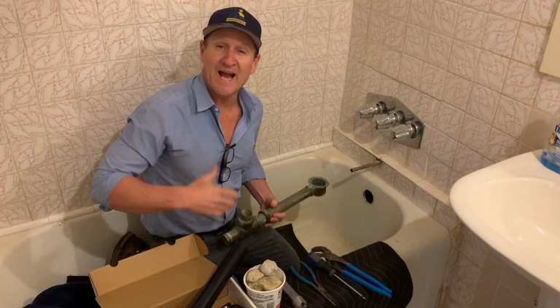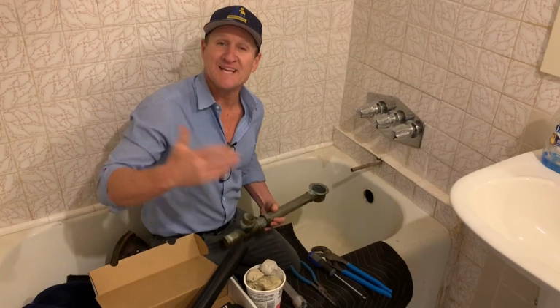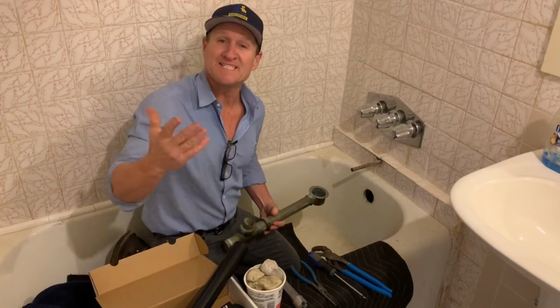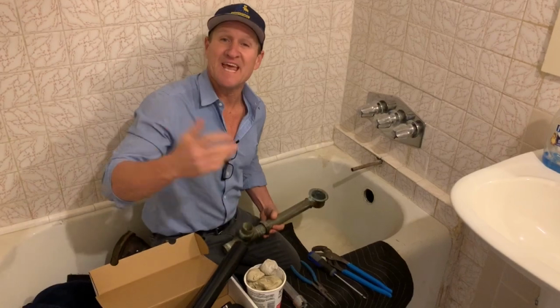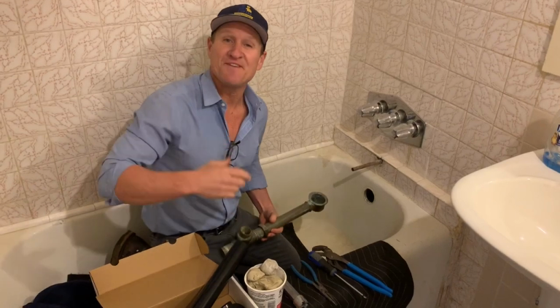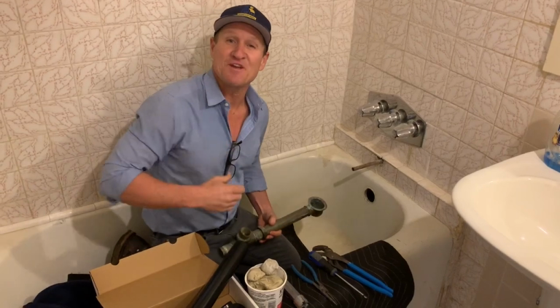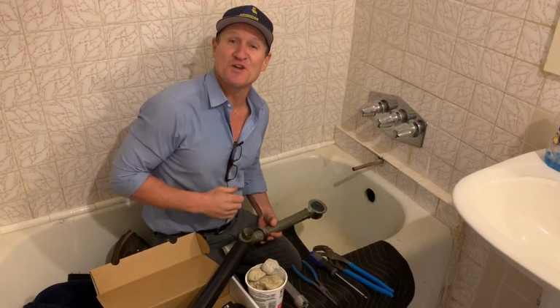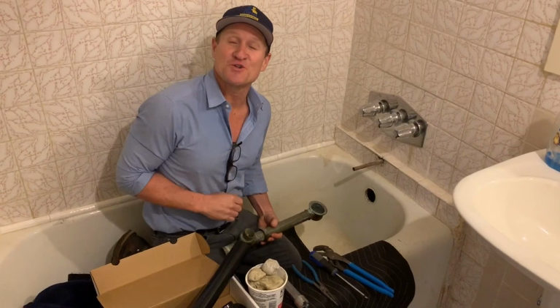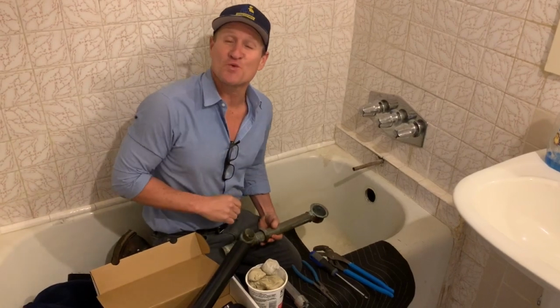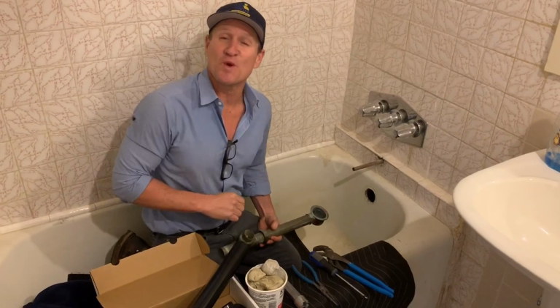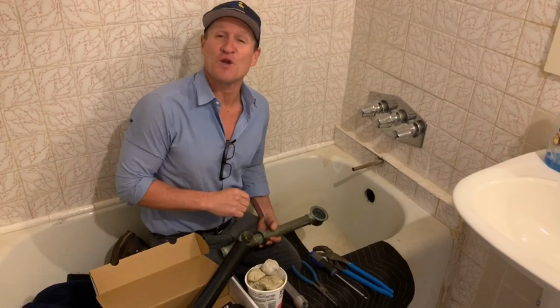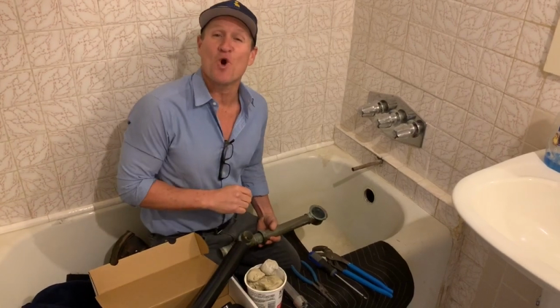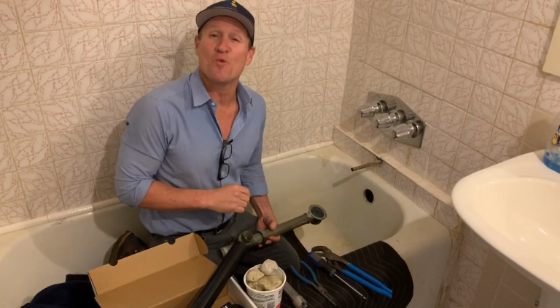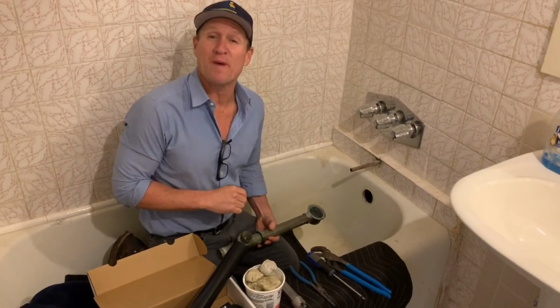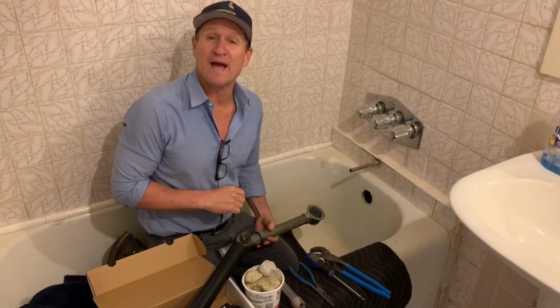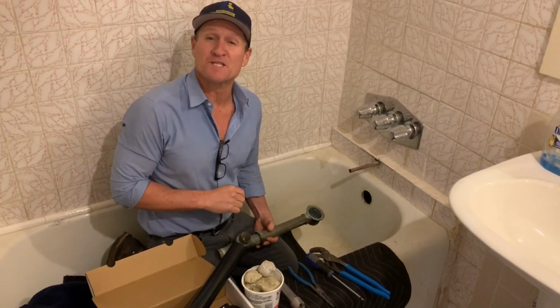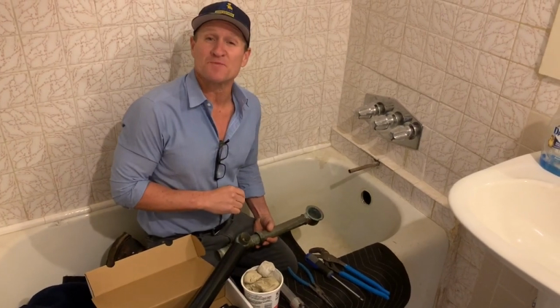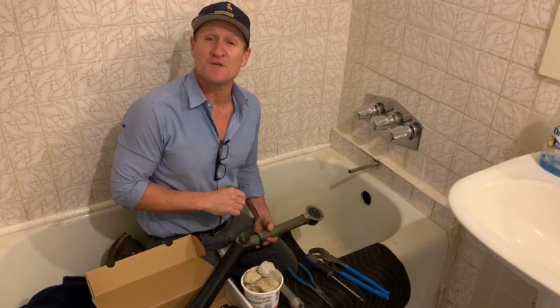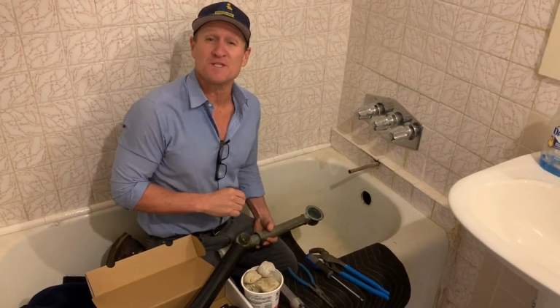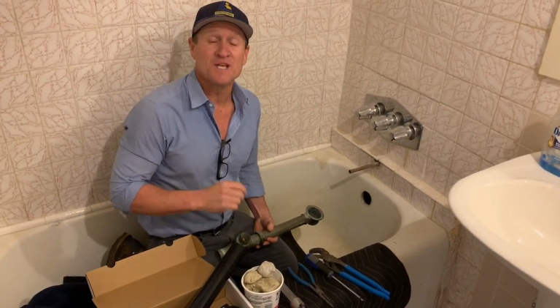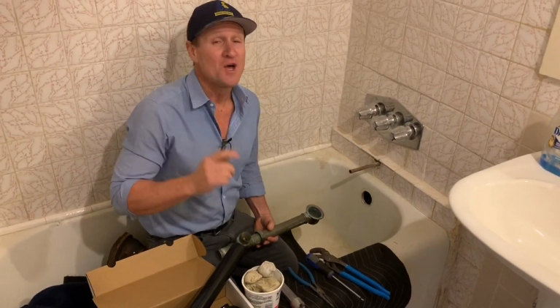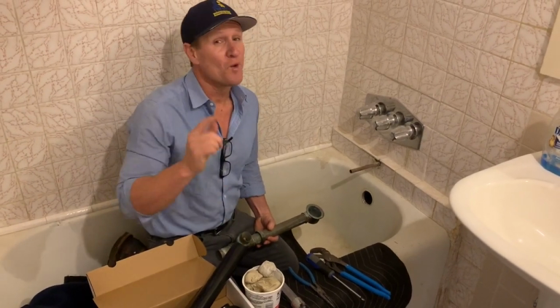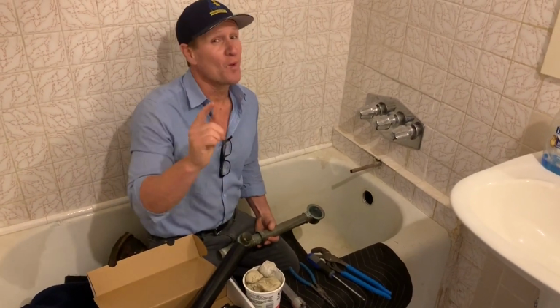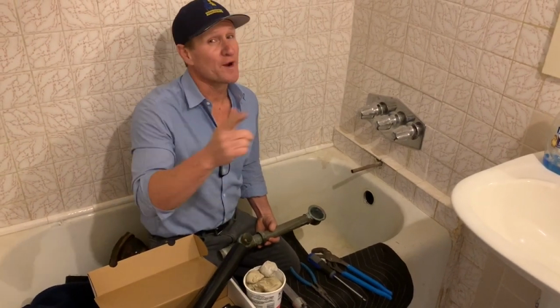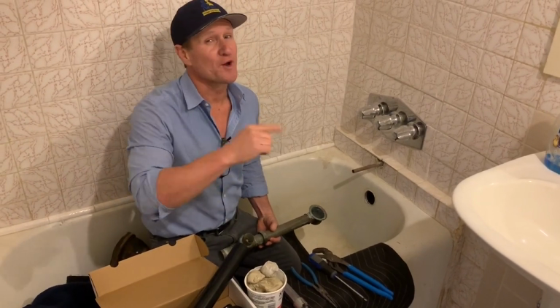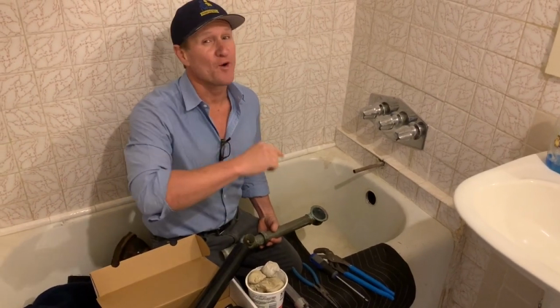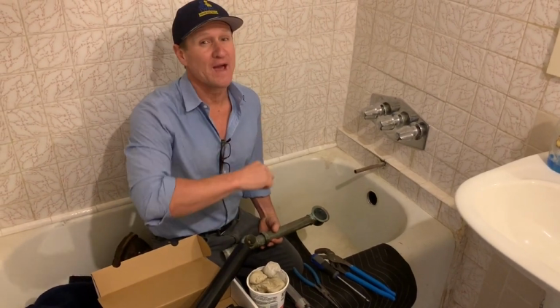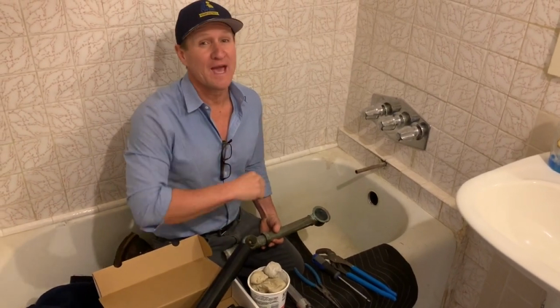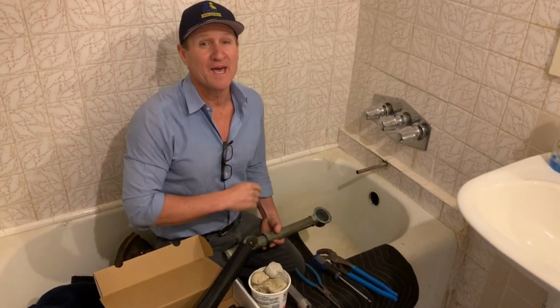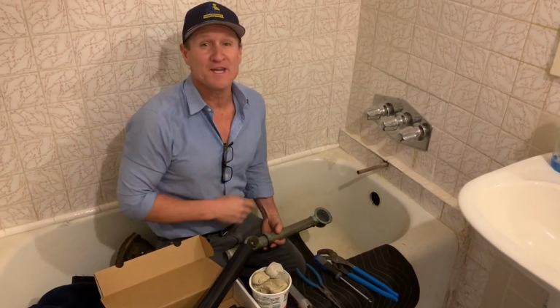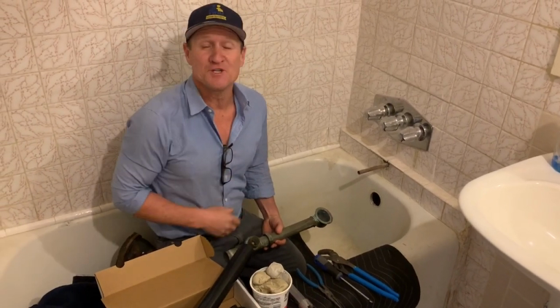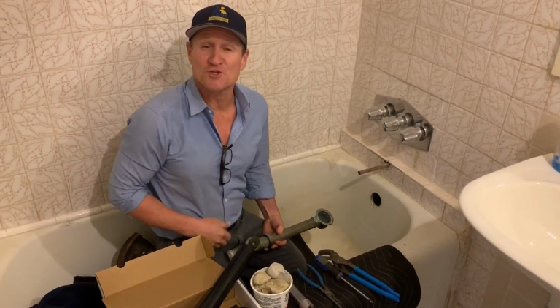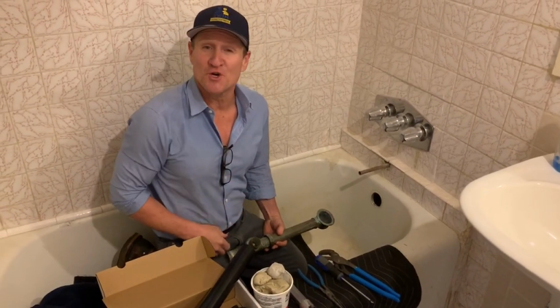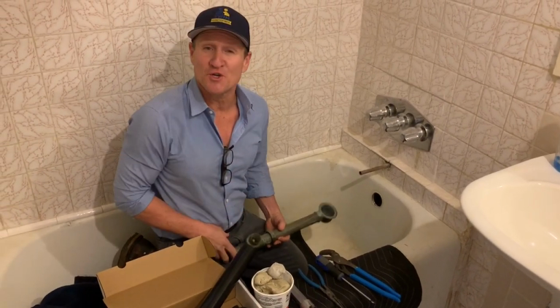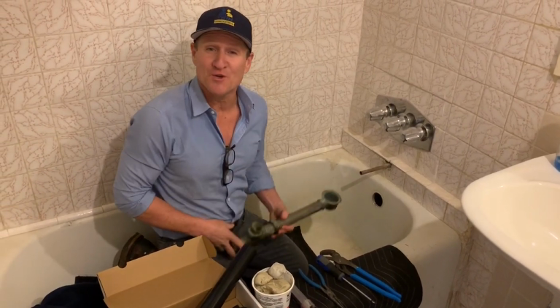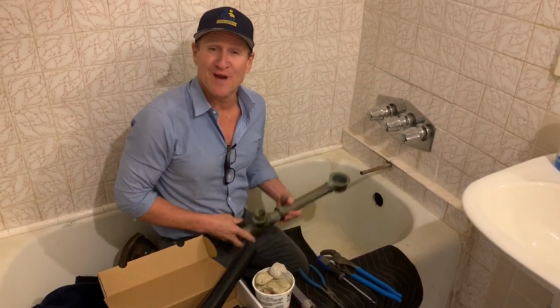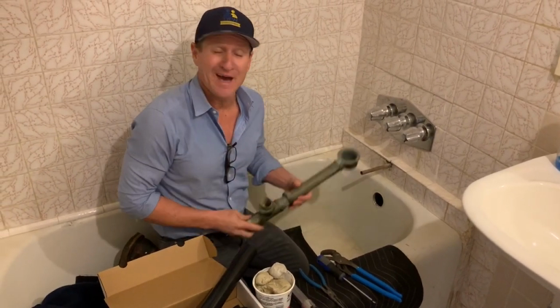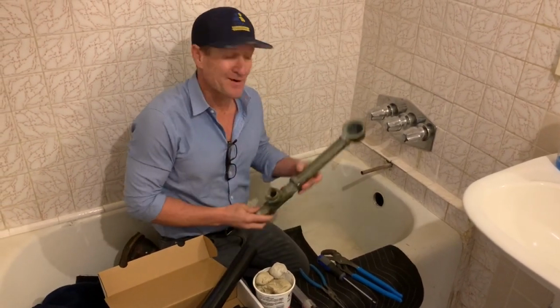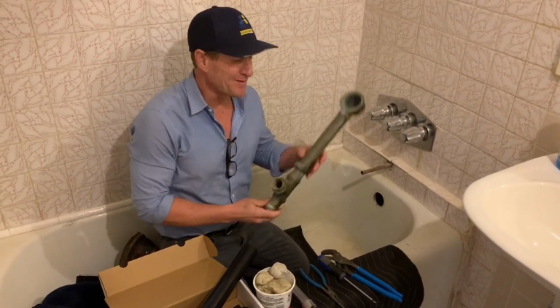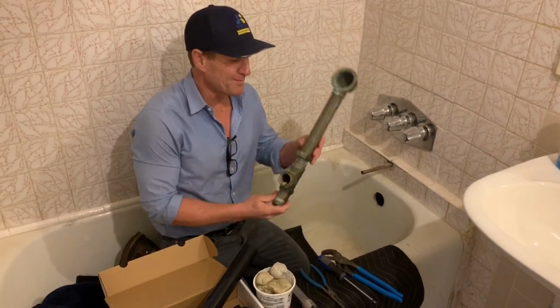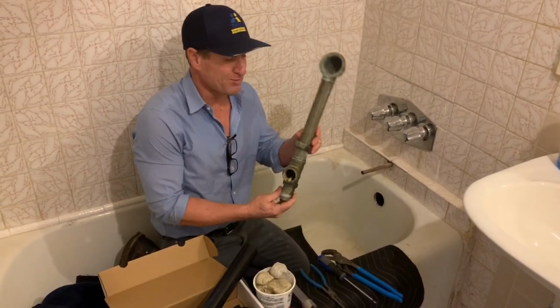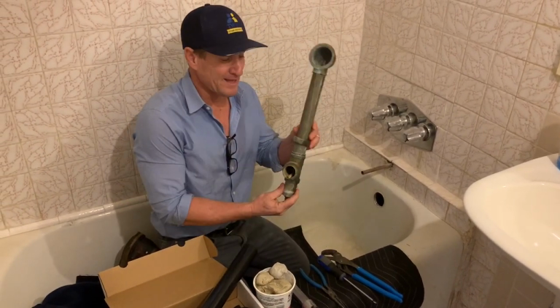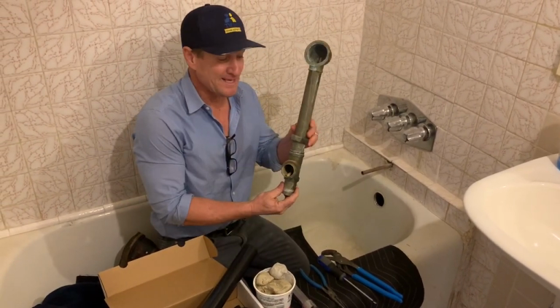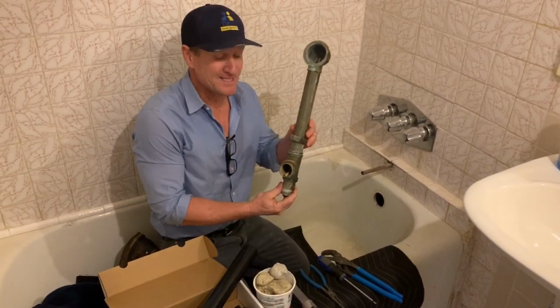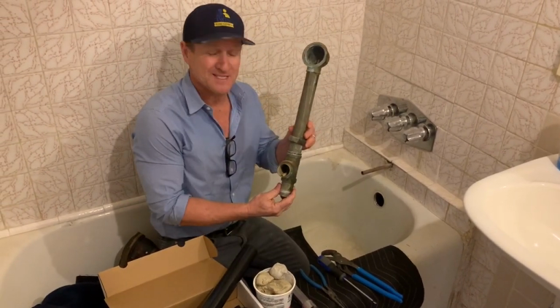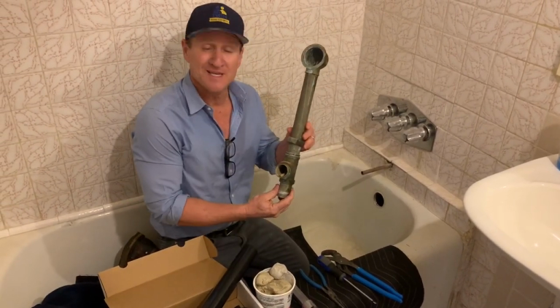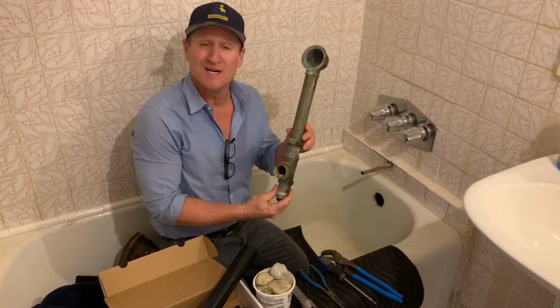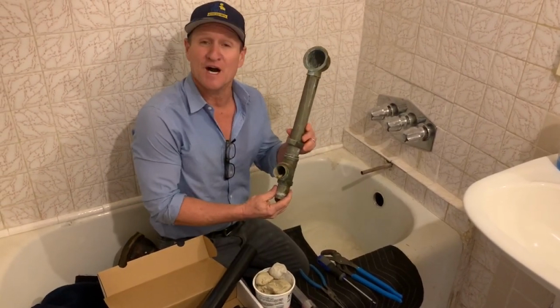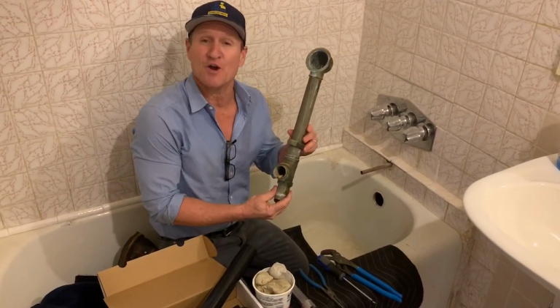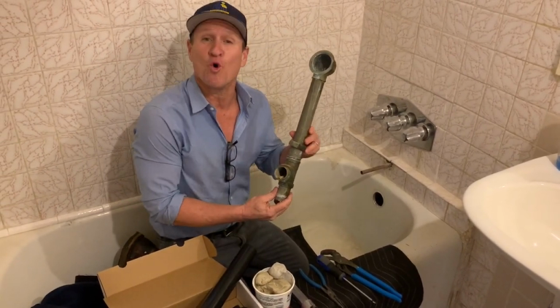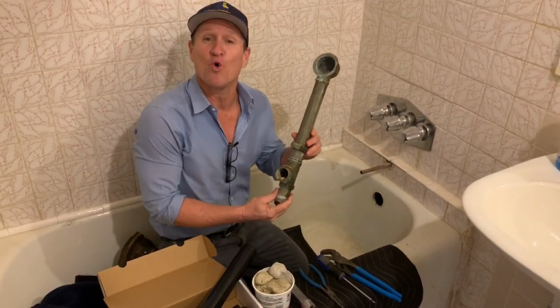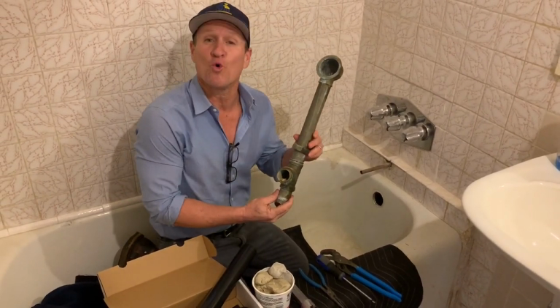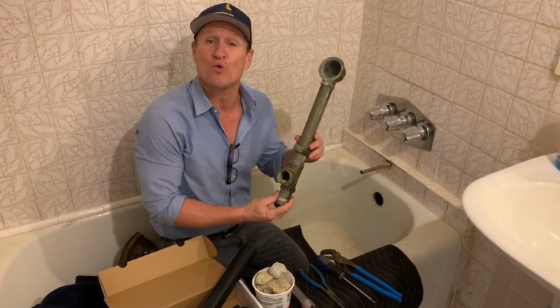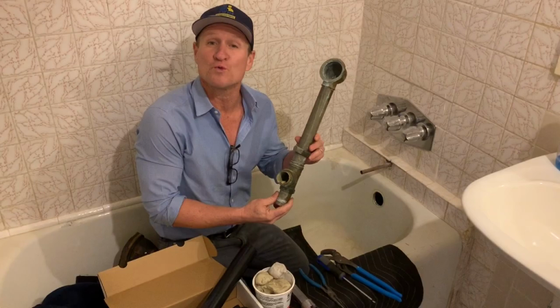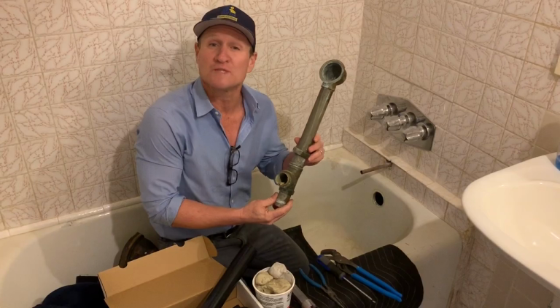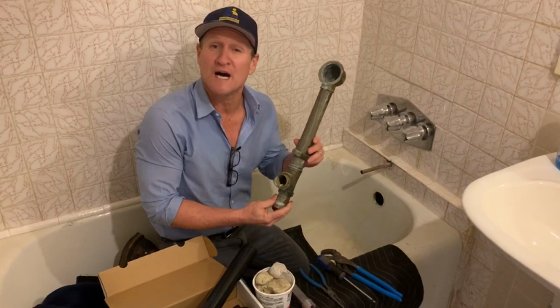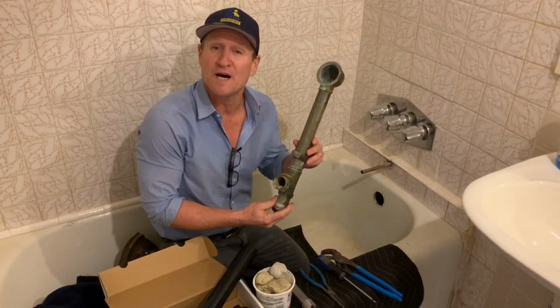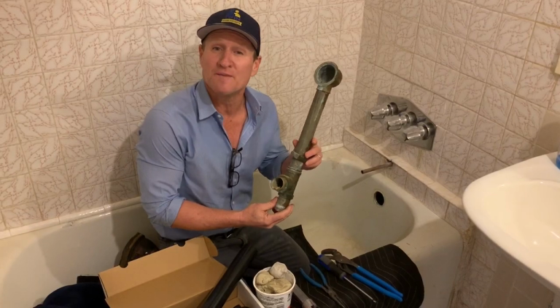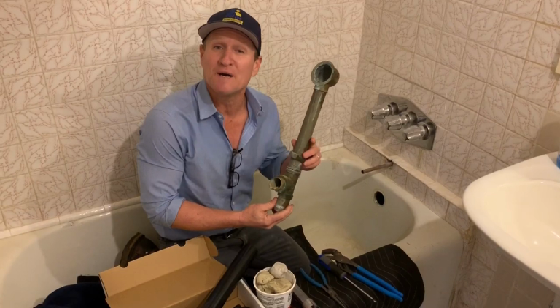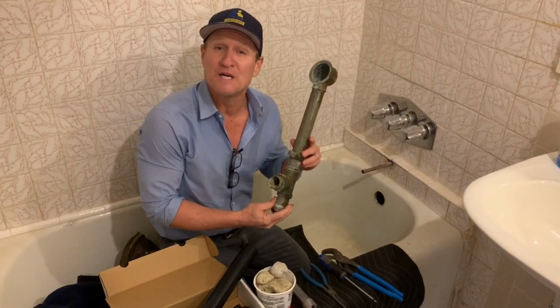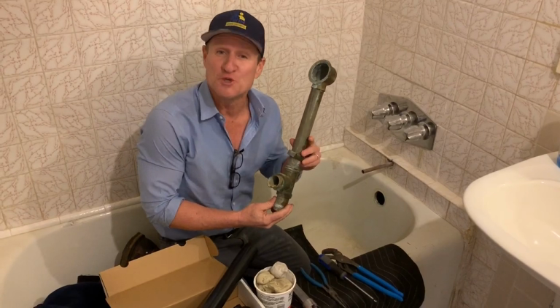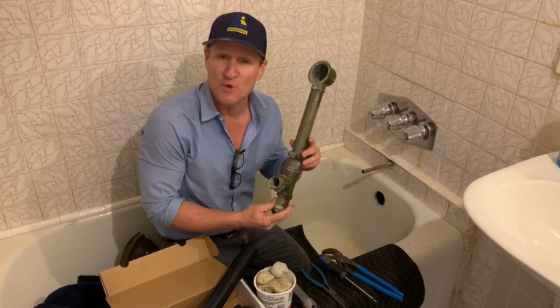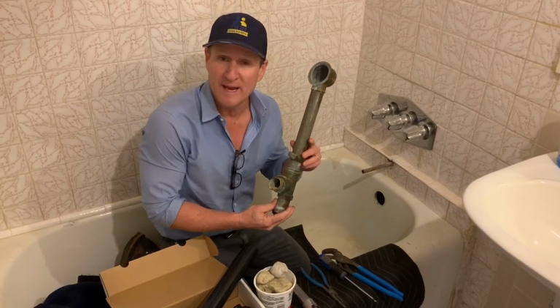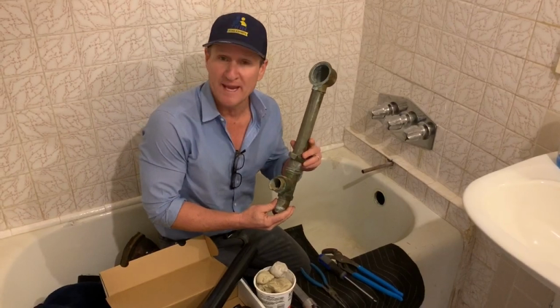Hey guys, Dave here with Twin Home Experts. I want to go ahead and show you how to replace an old tub drain.